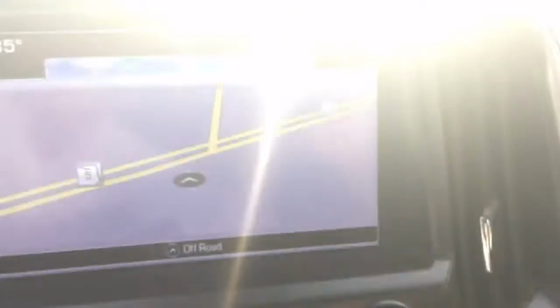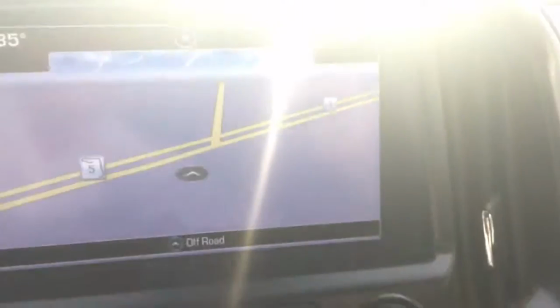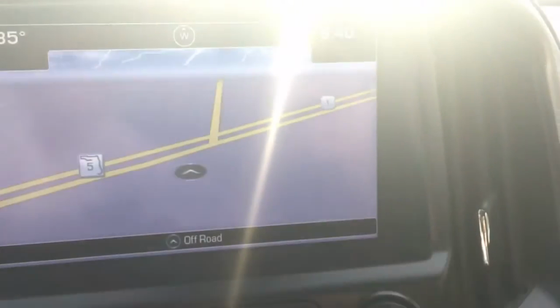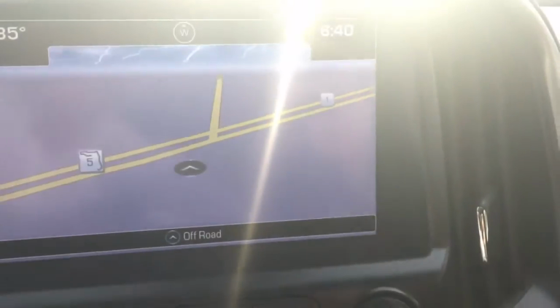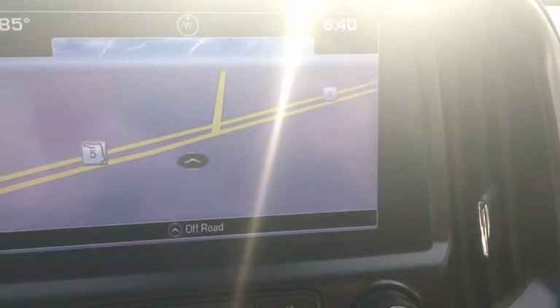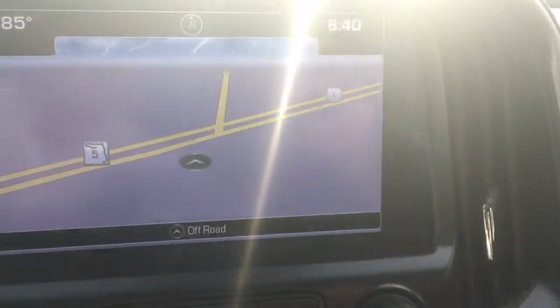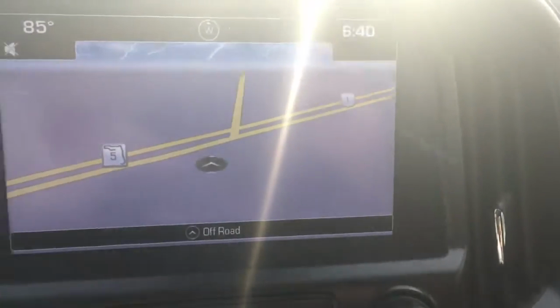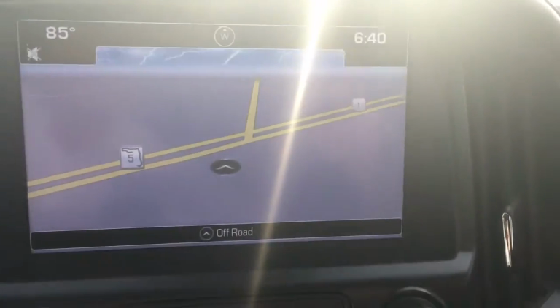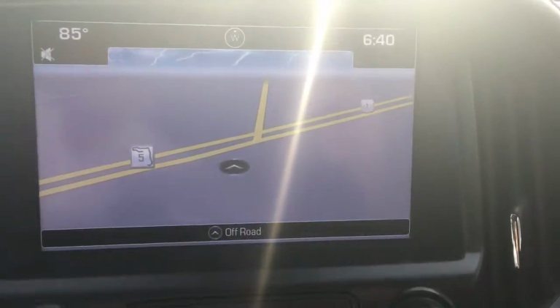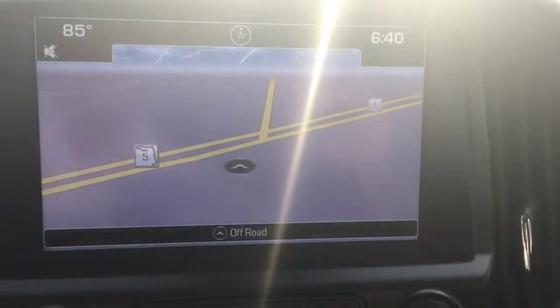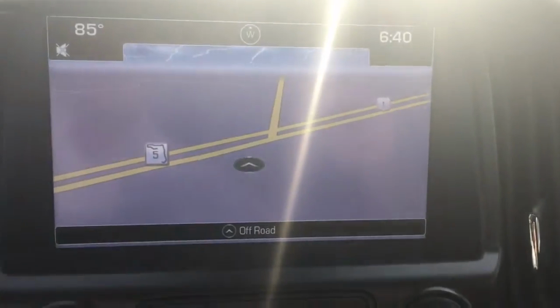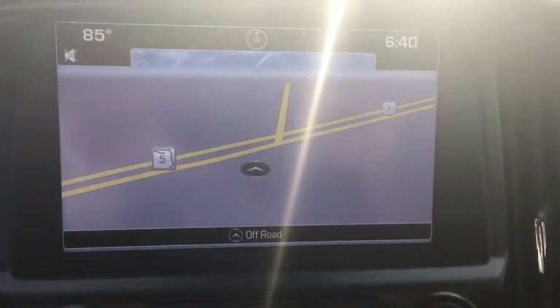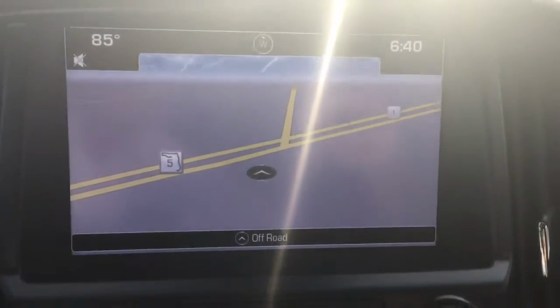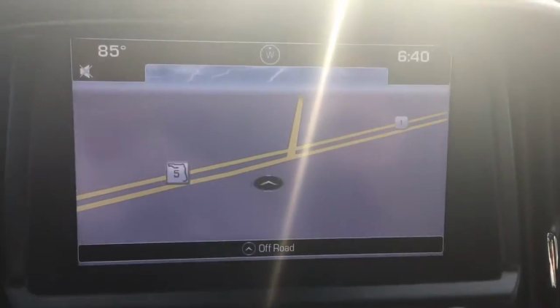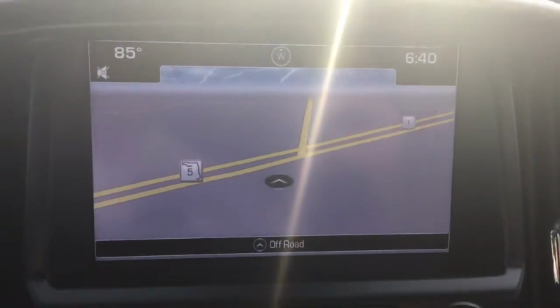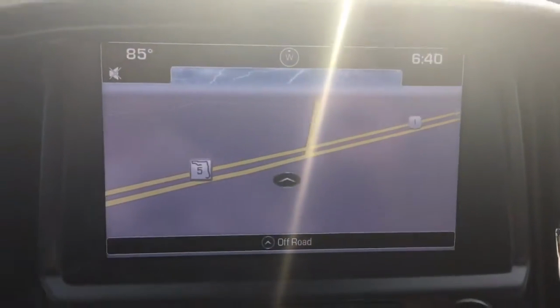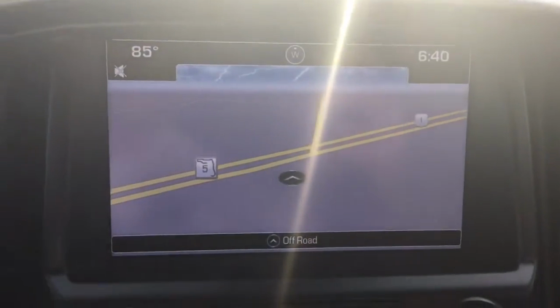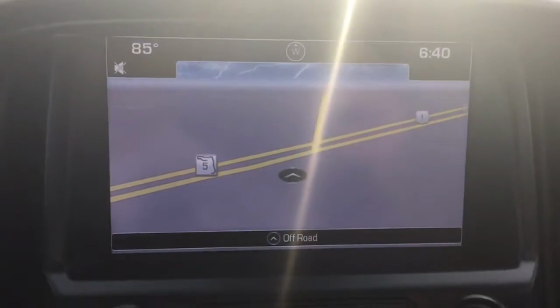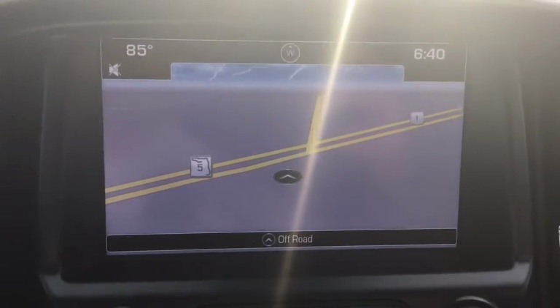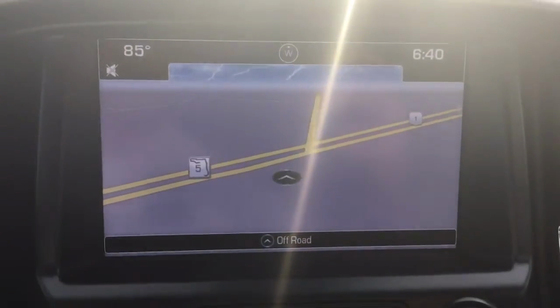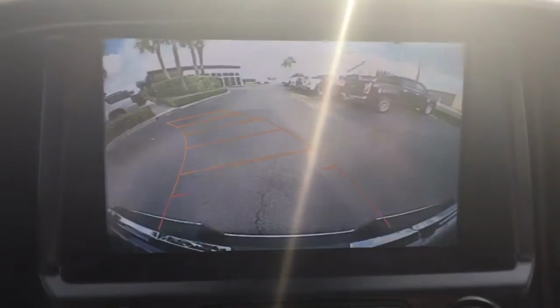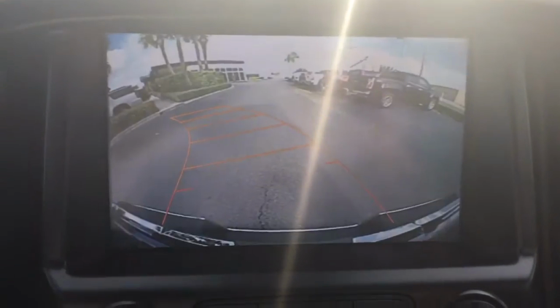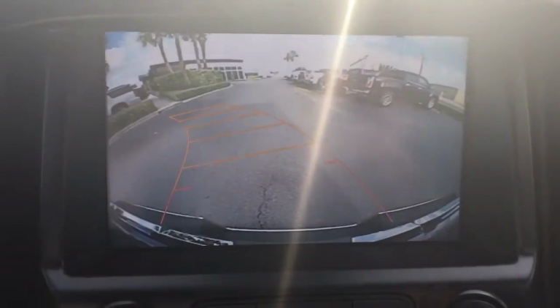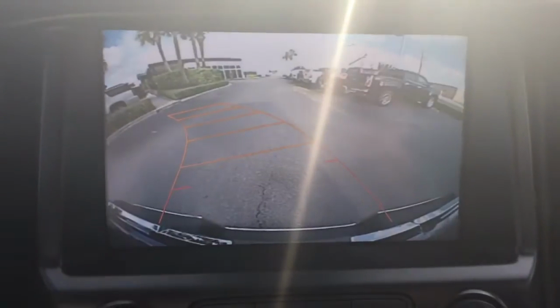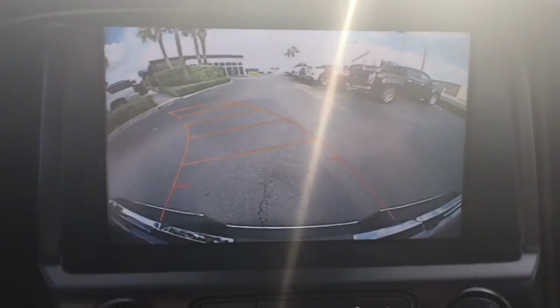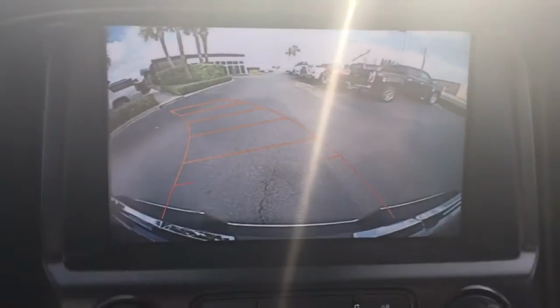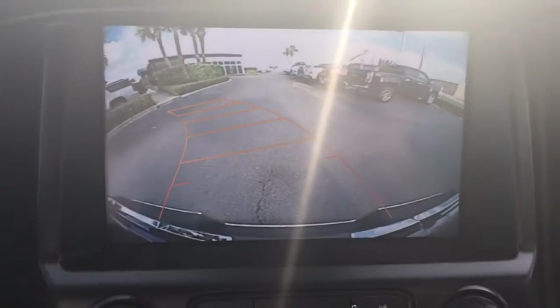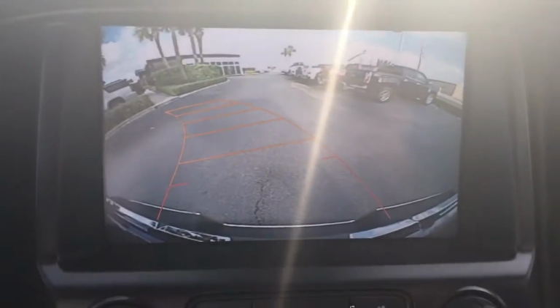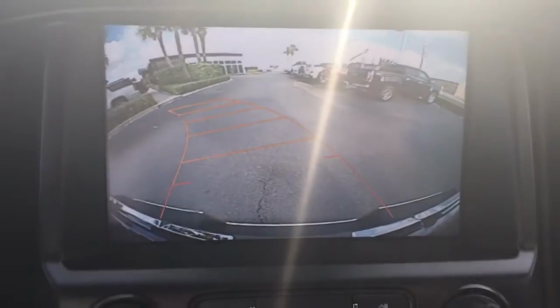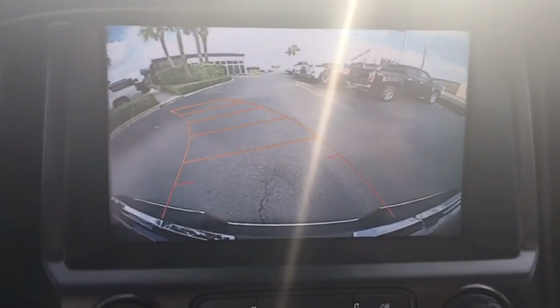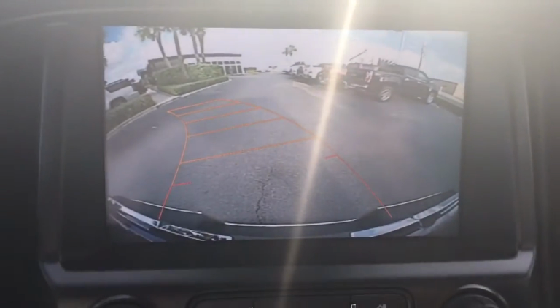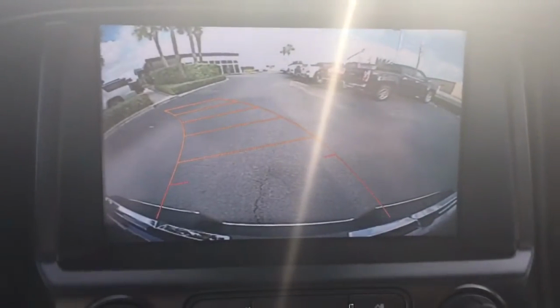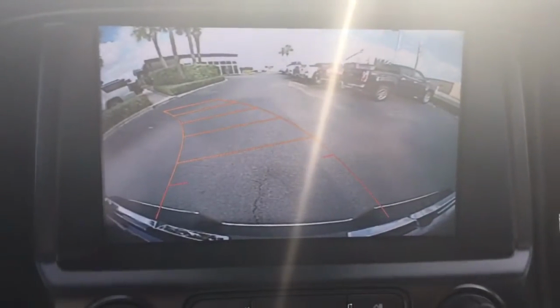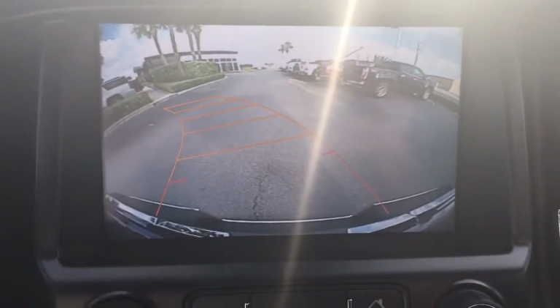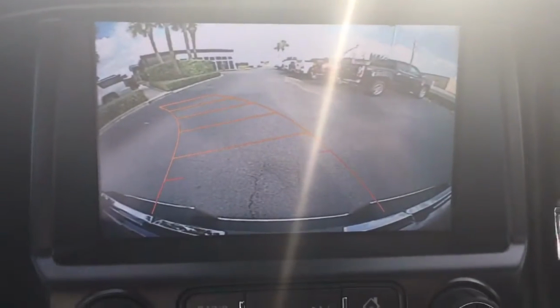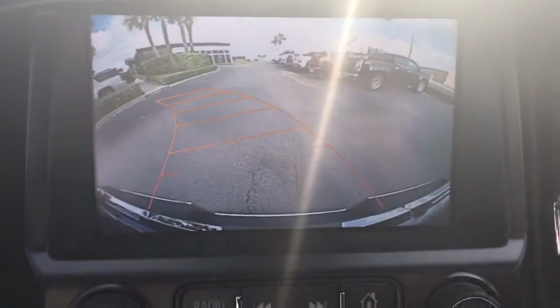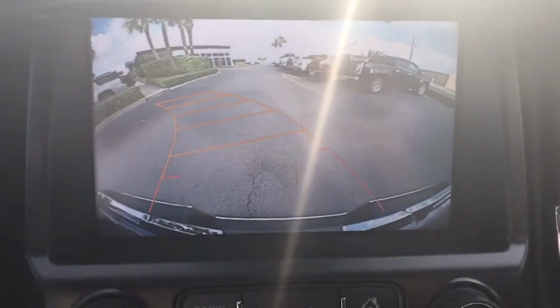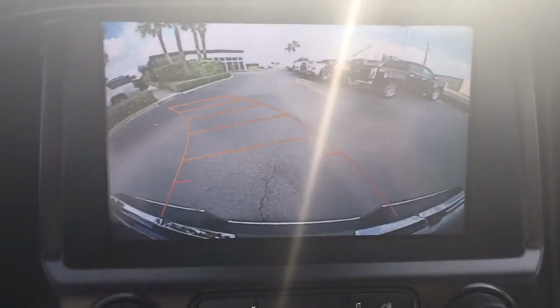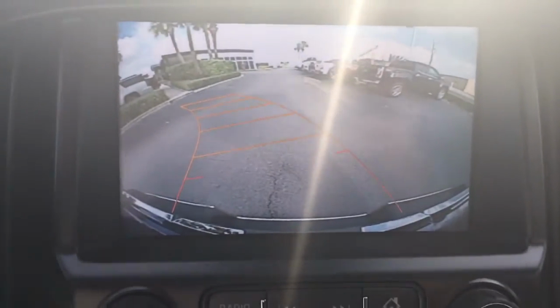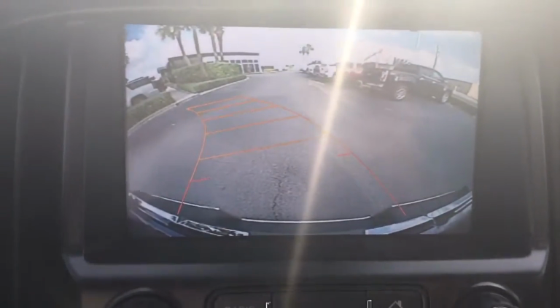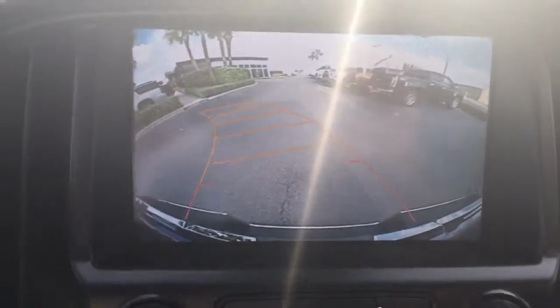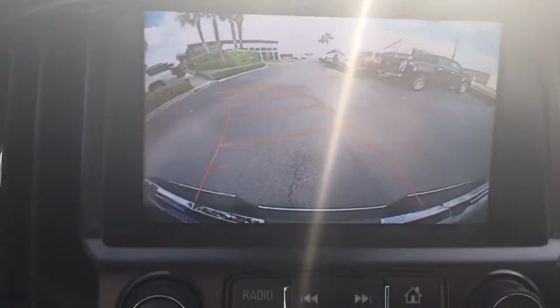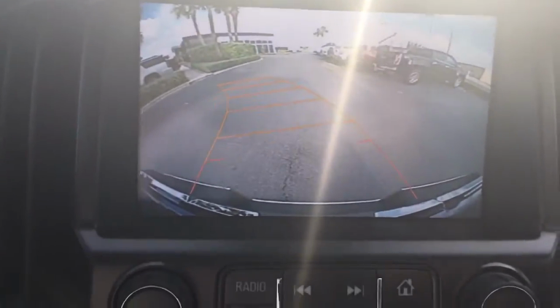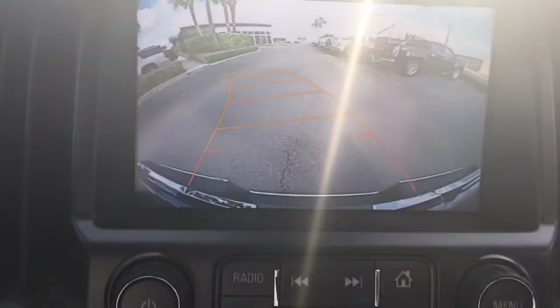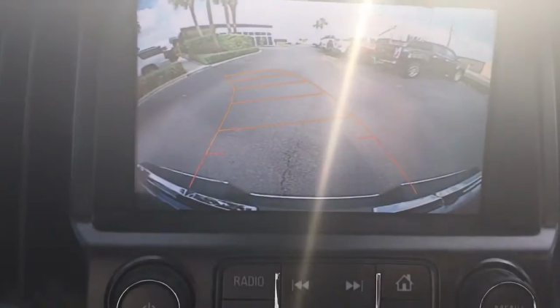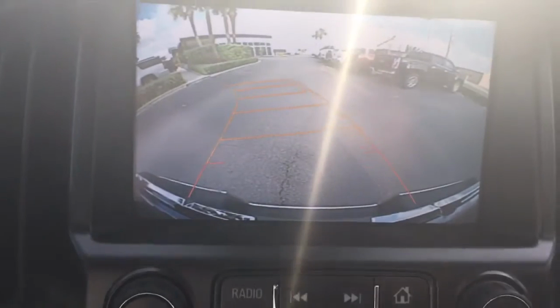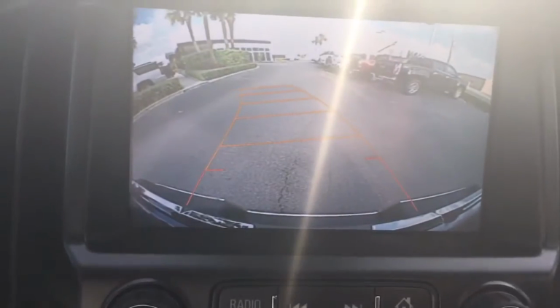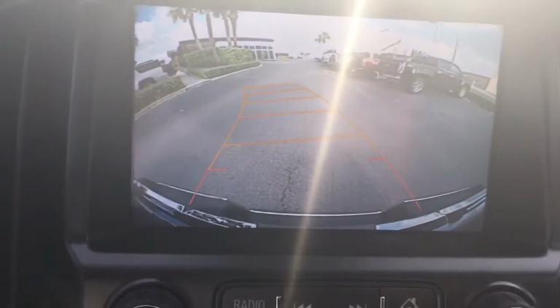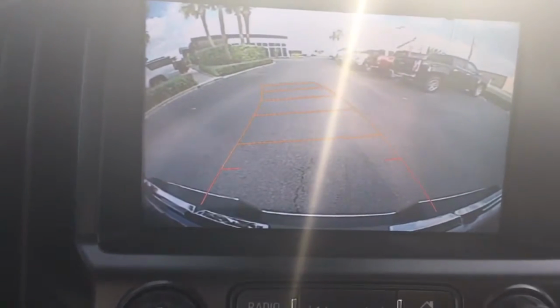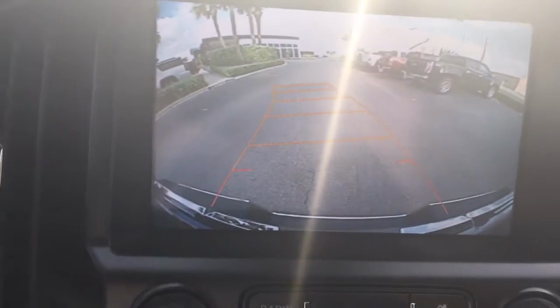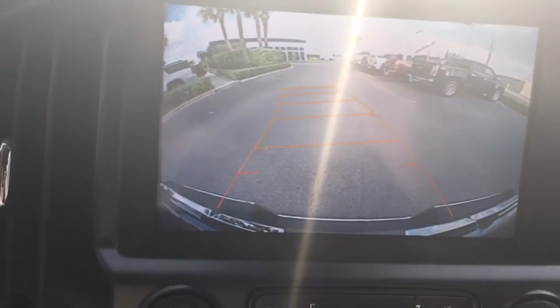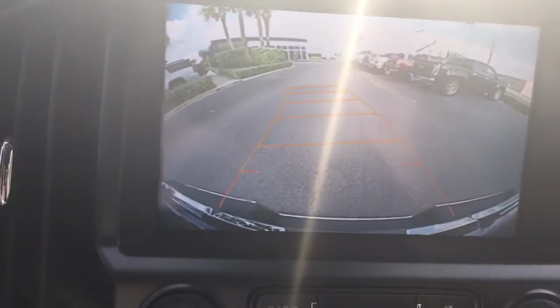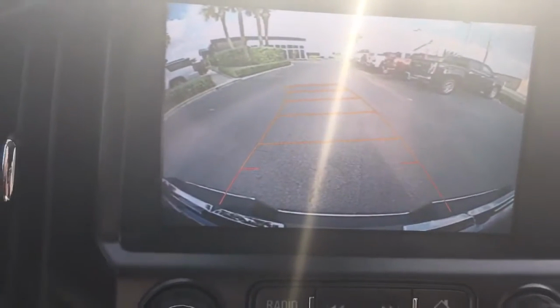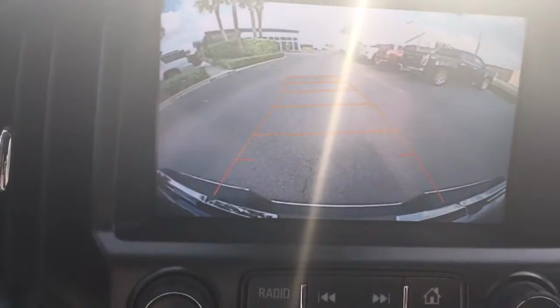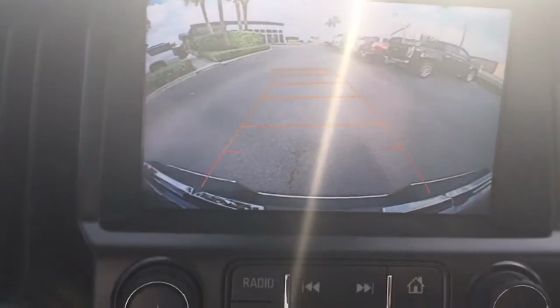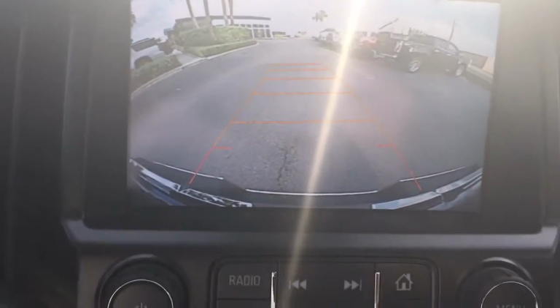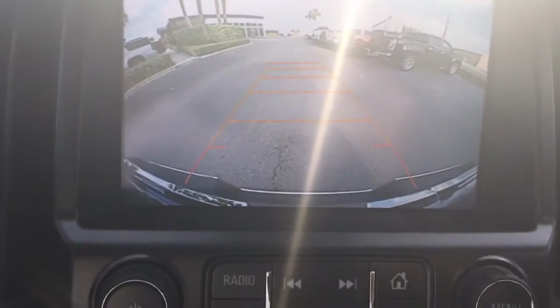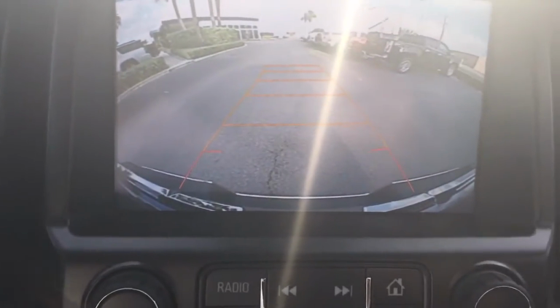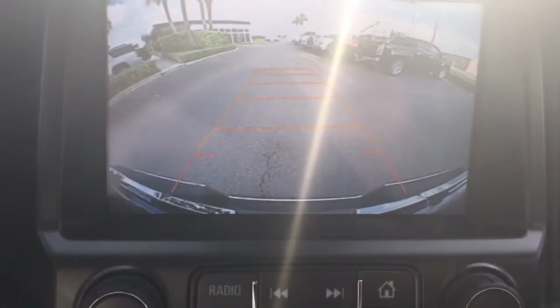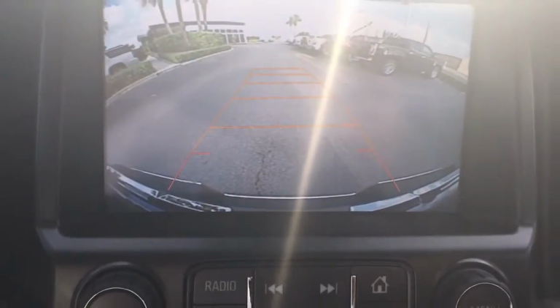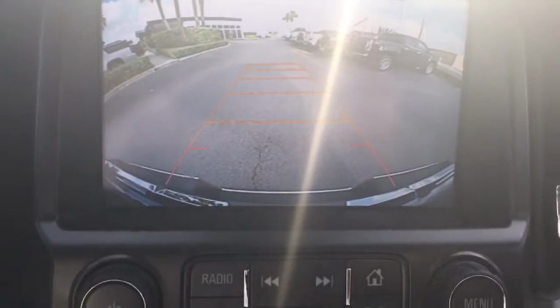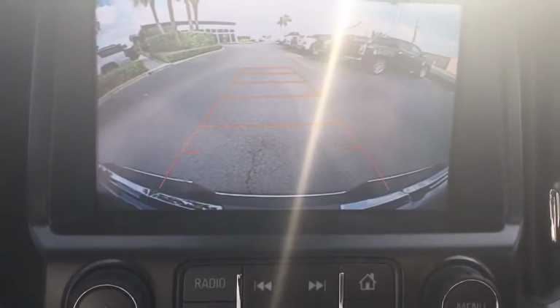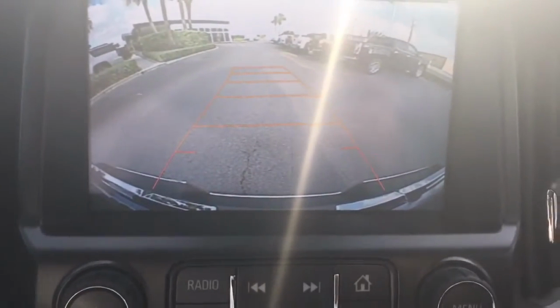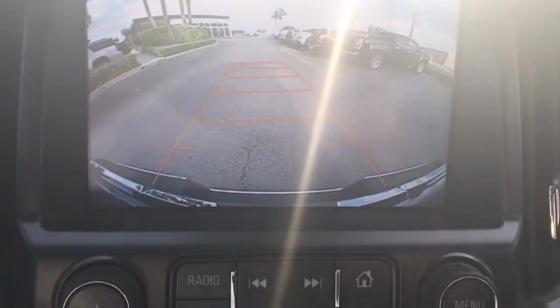Let me show you the backup camera real quick — the lines turn as the wheel turns.